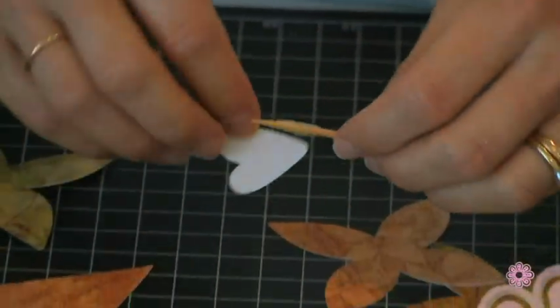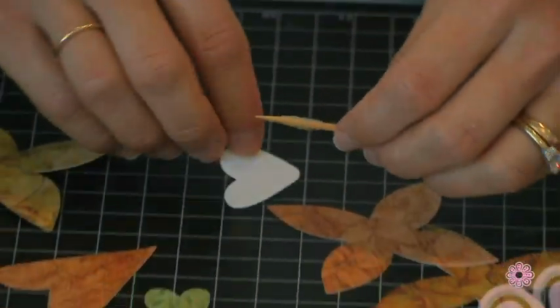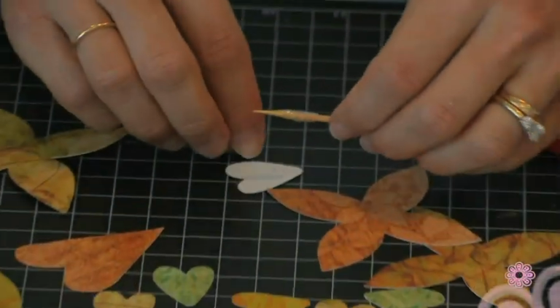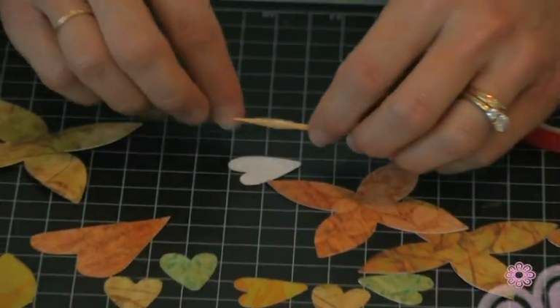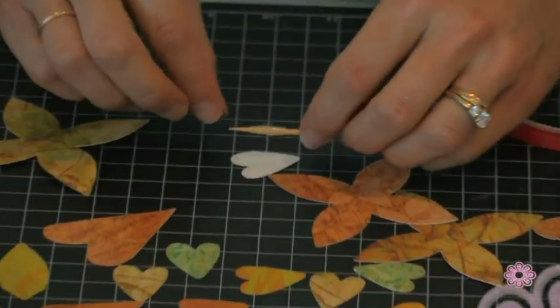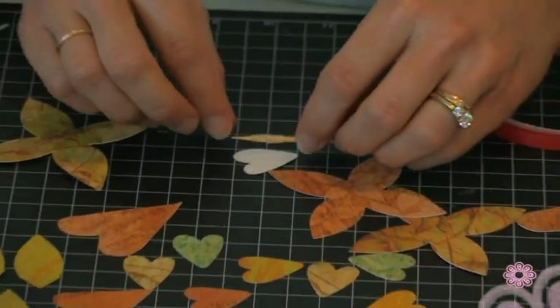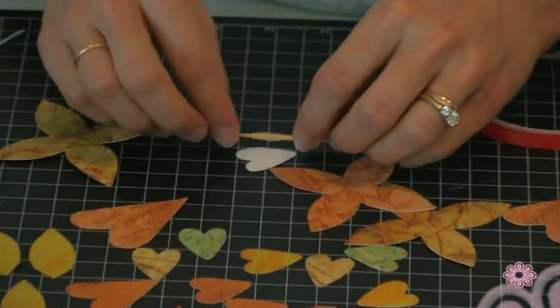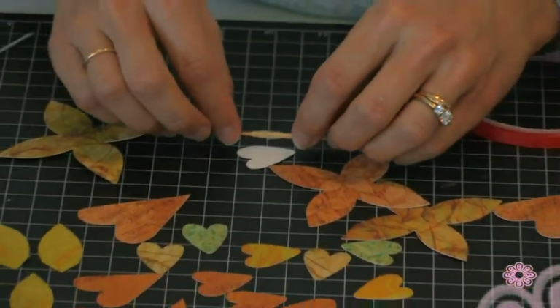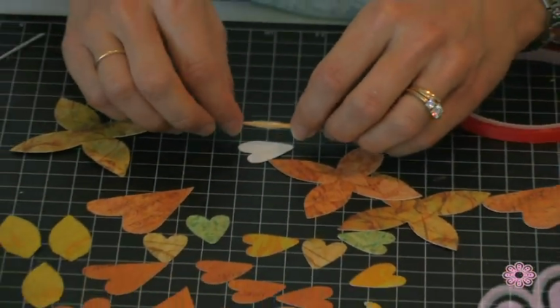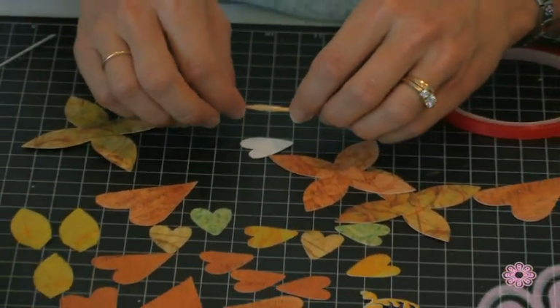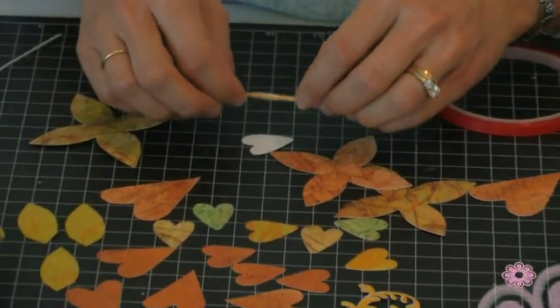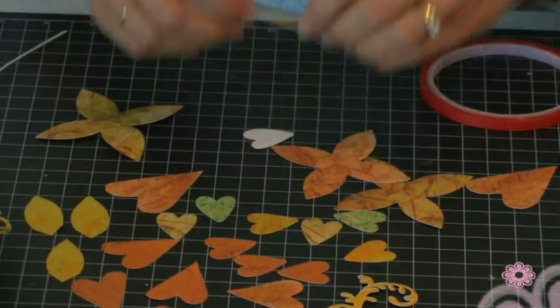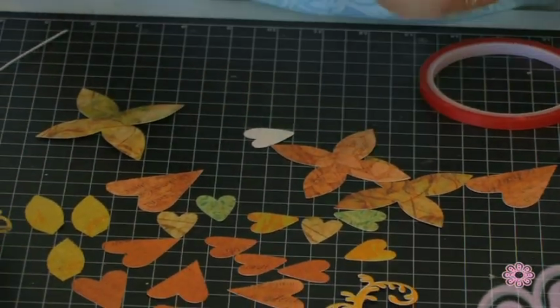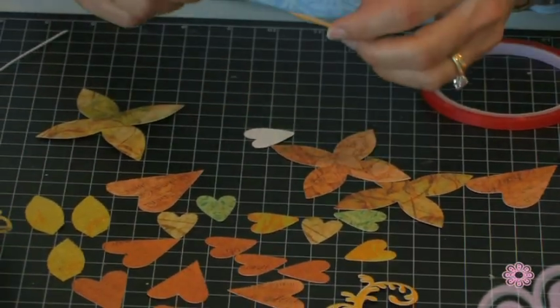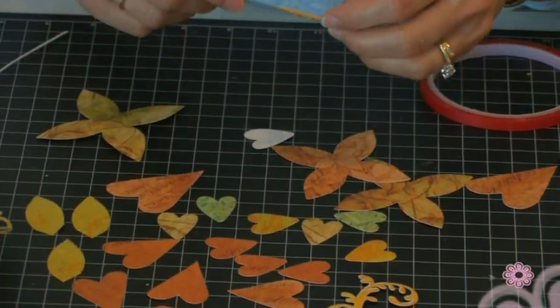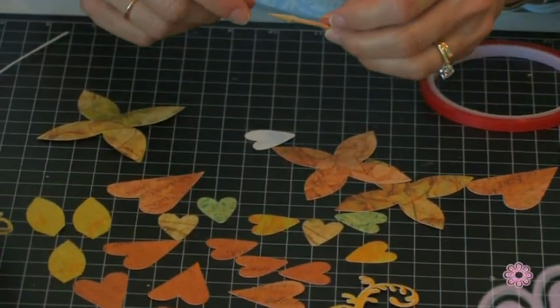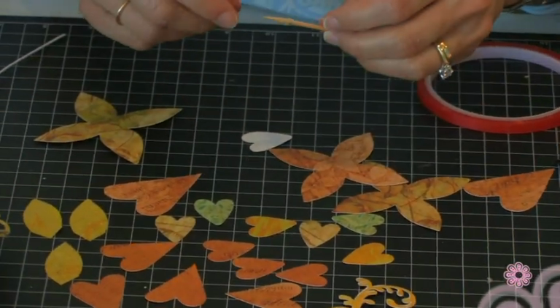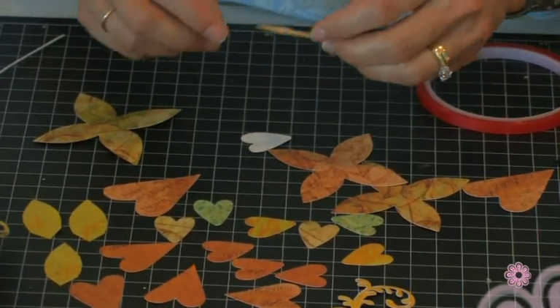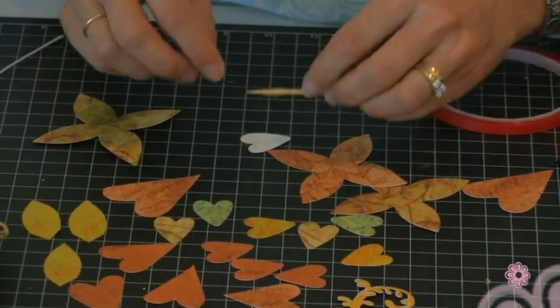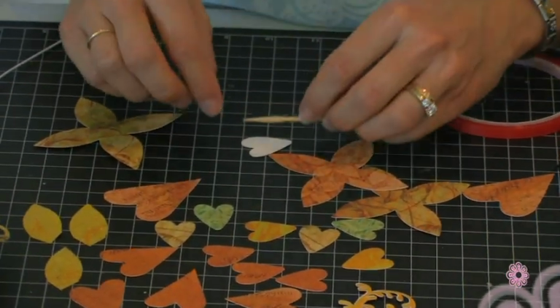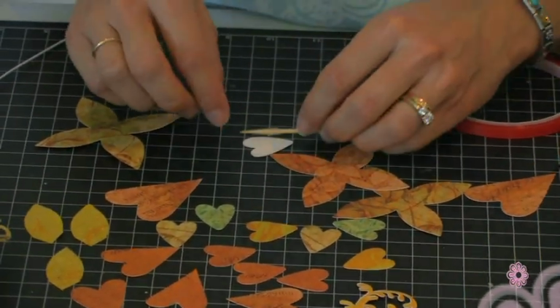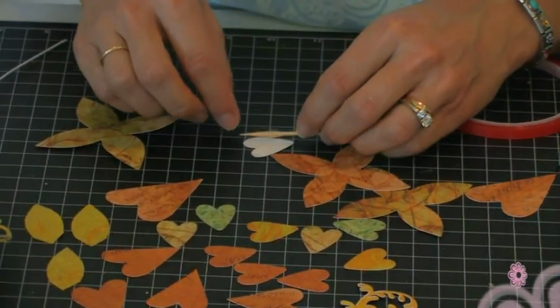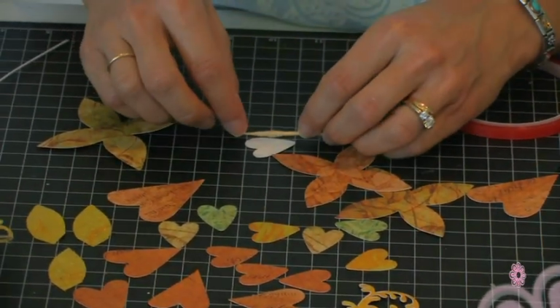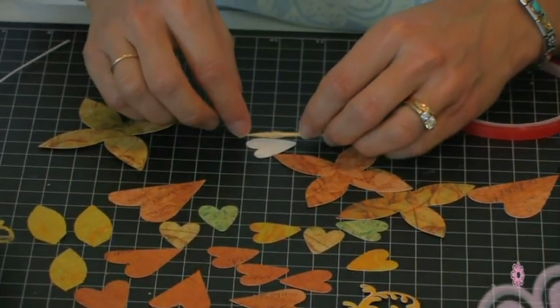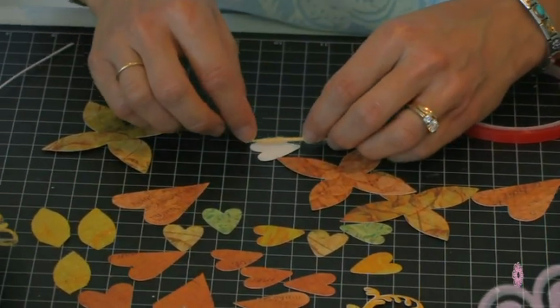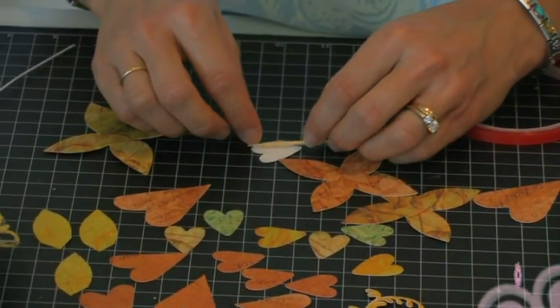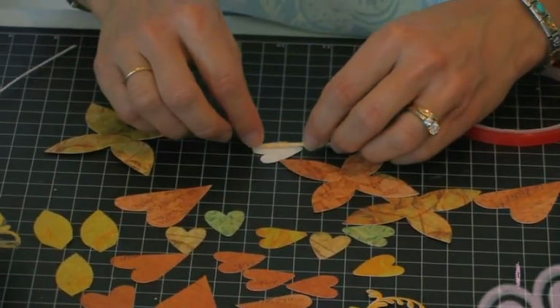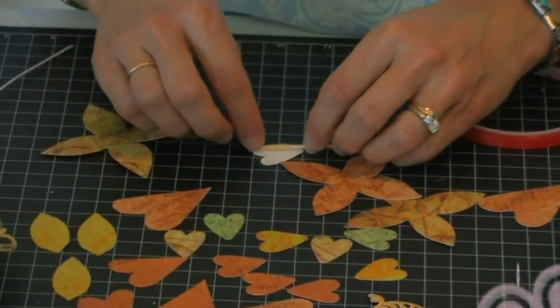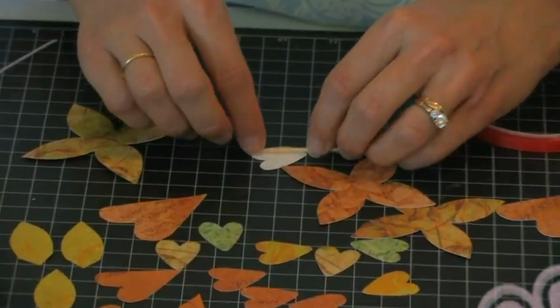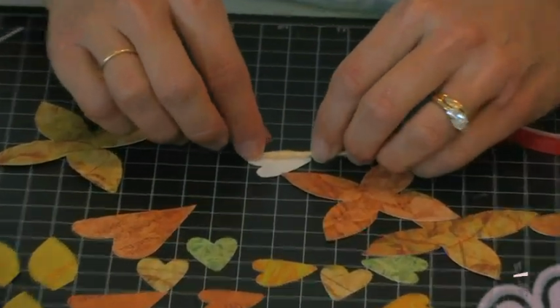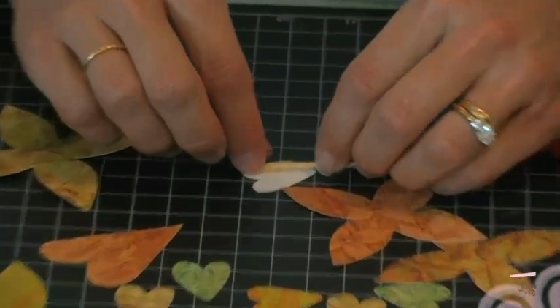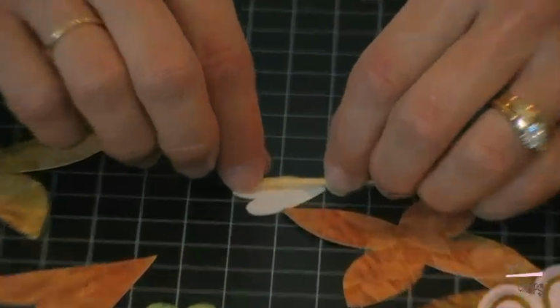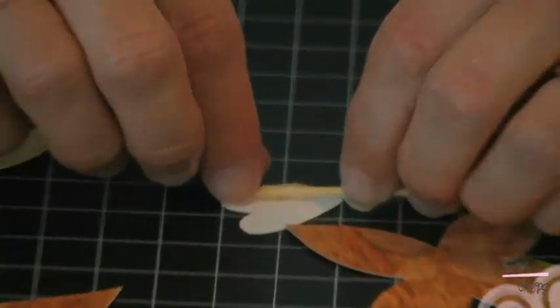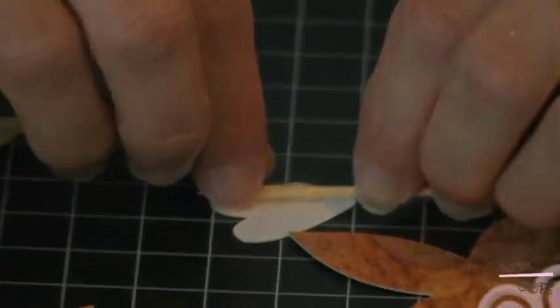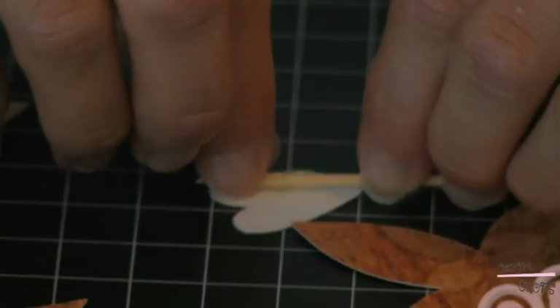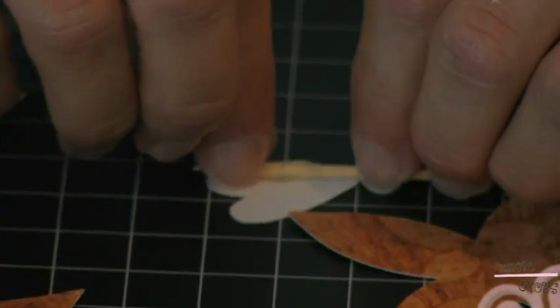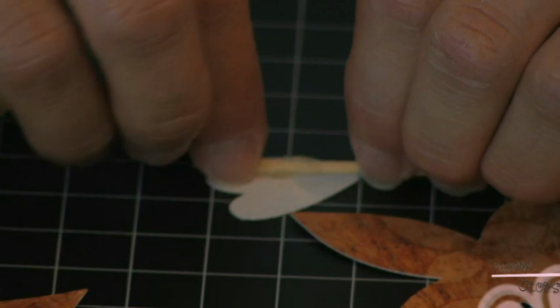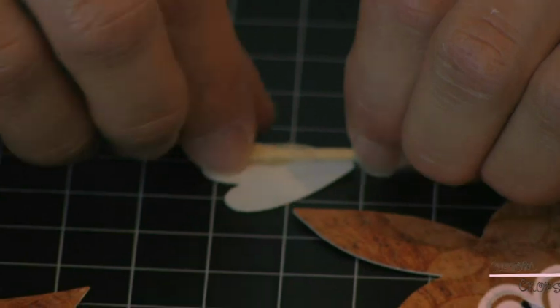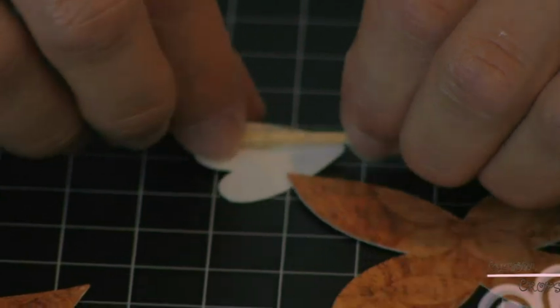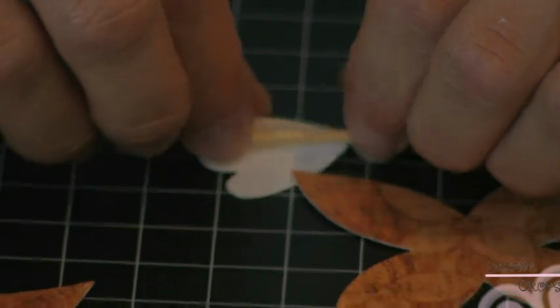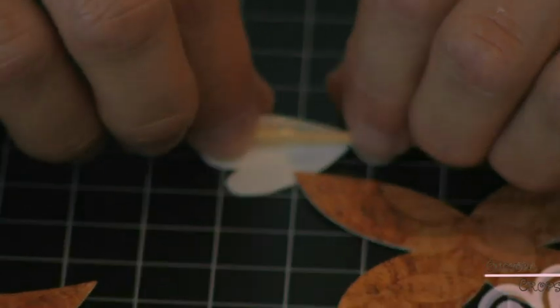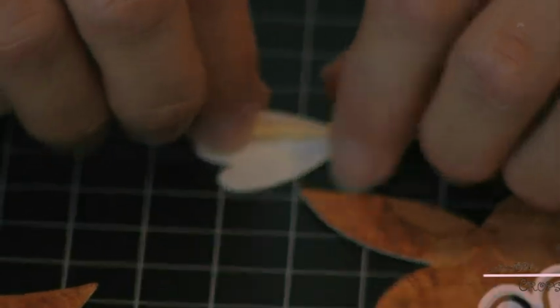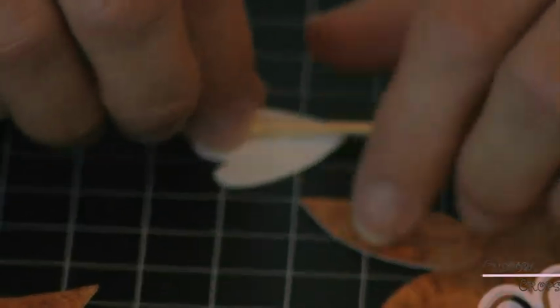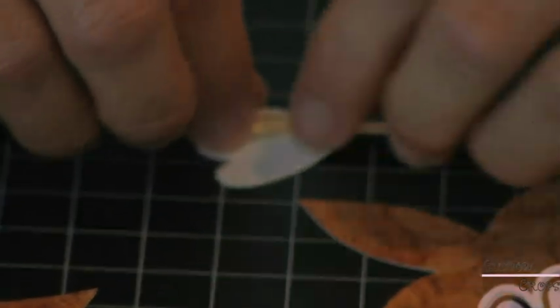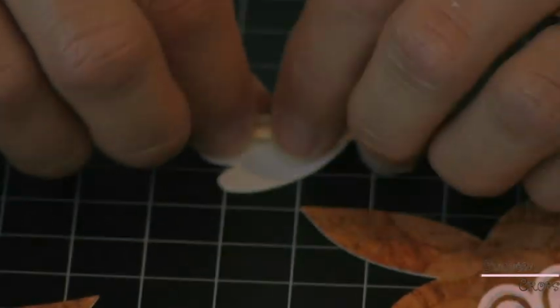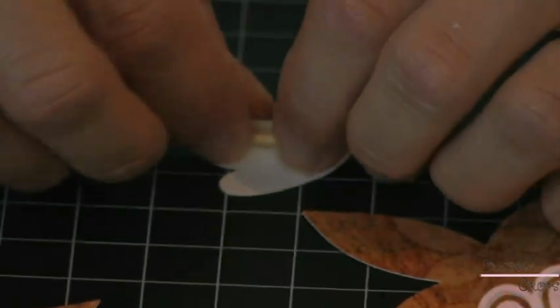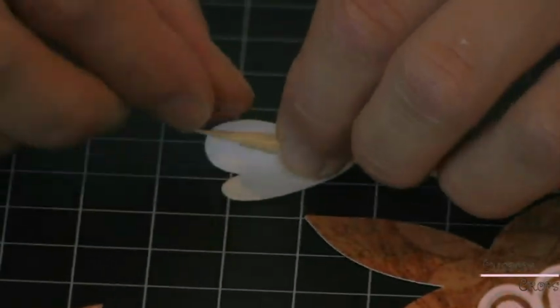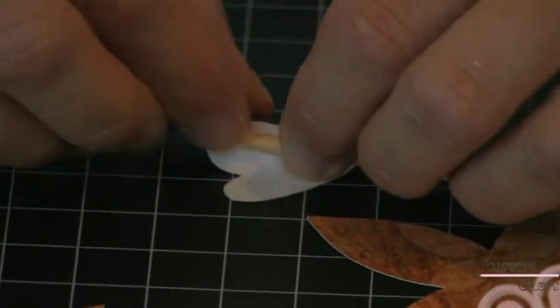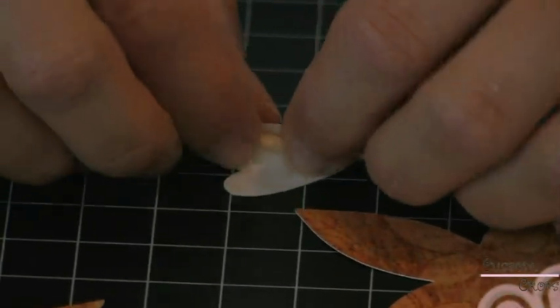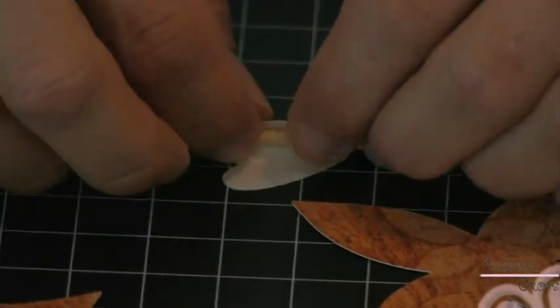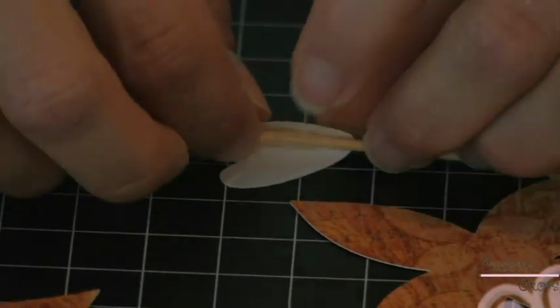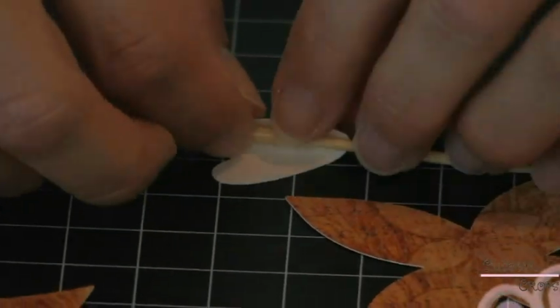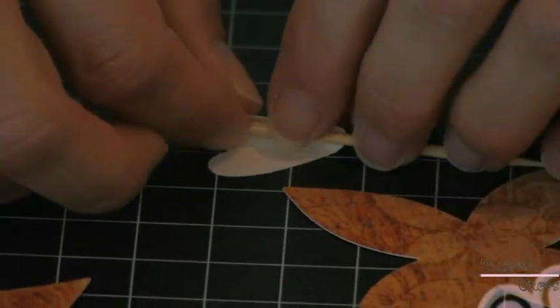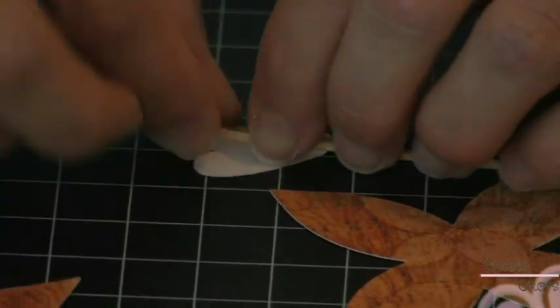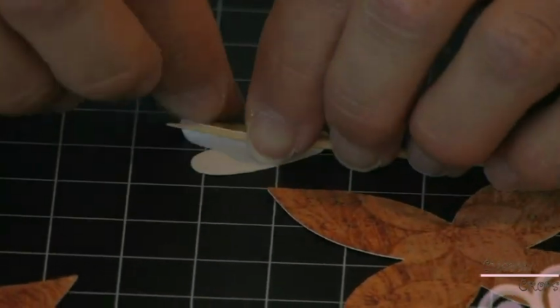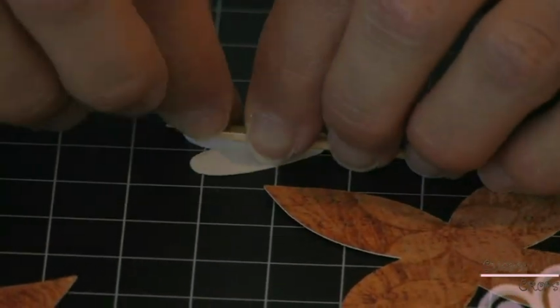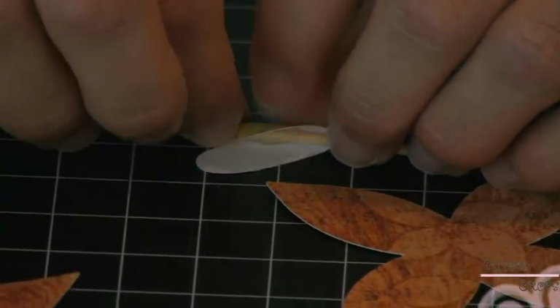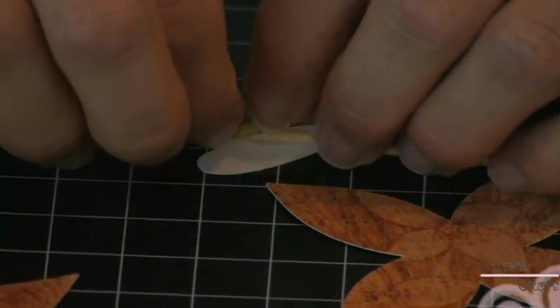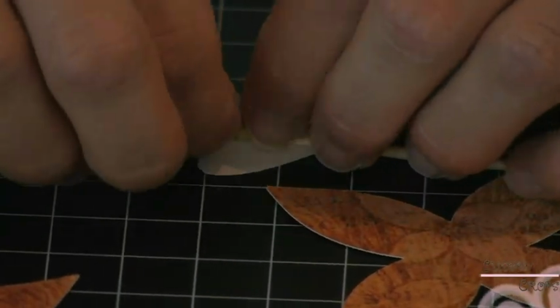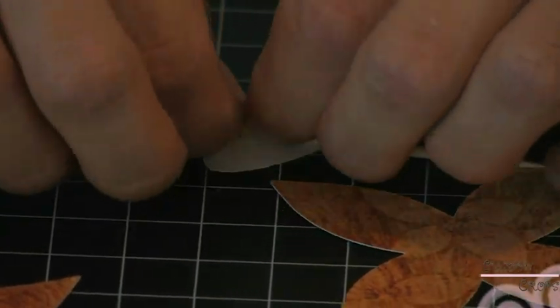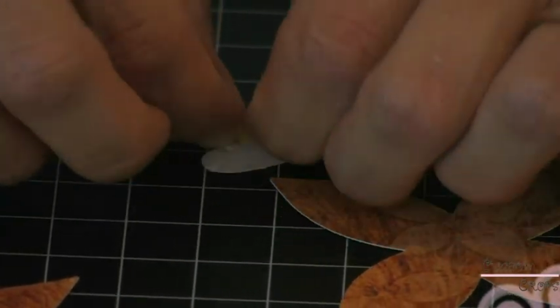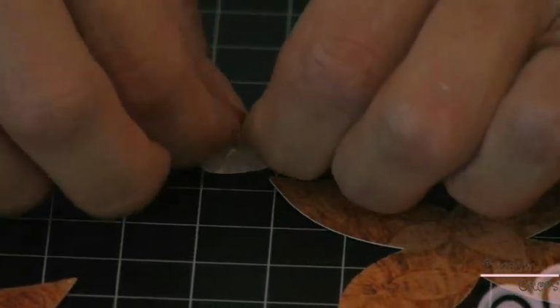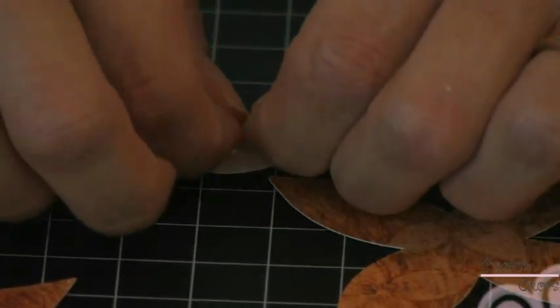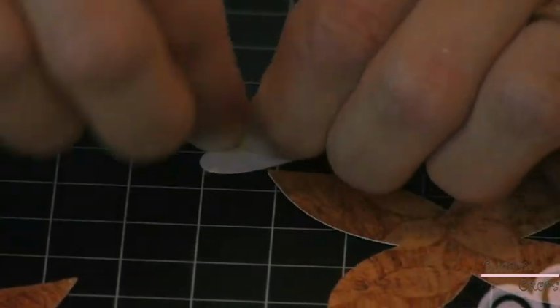I'm going to coat my toothpick with tape, which is what I did before, and start my rolling process.